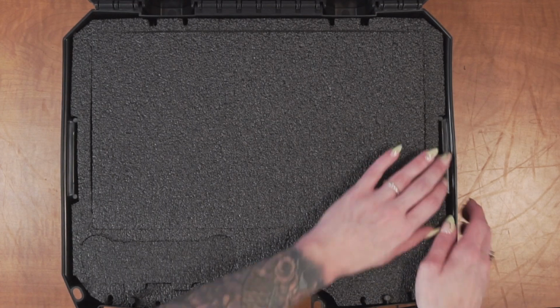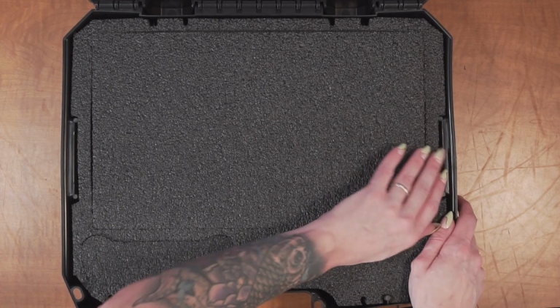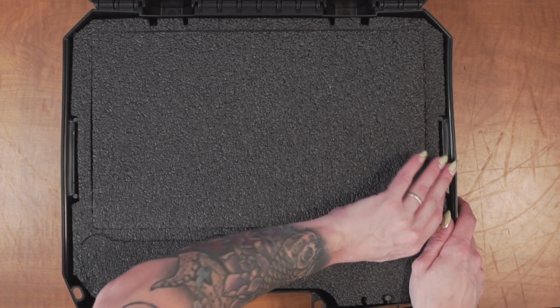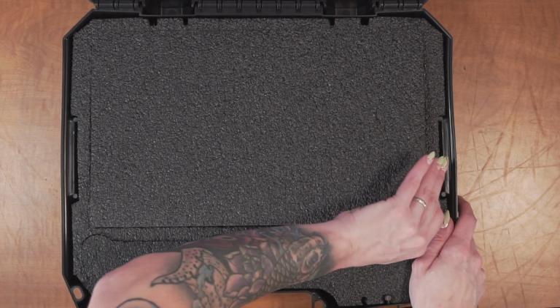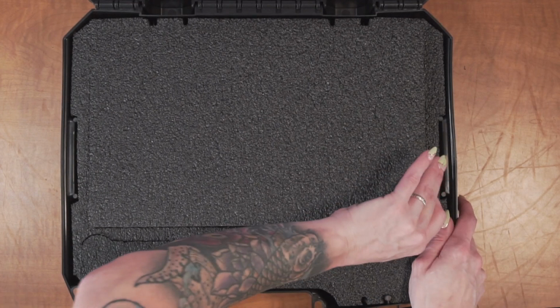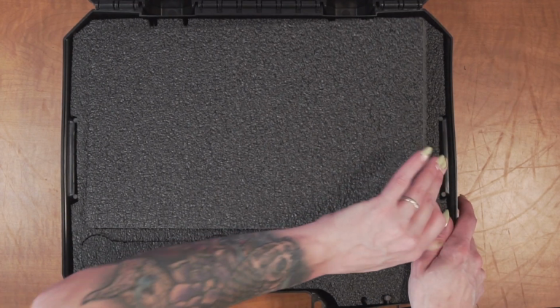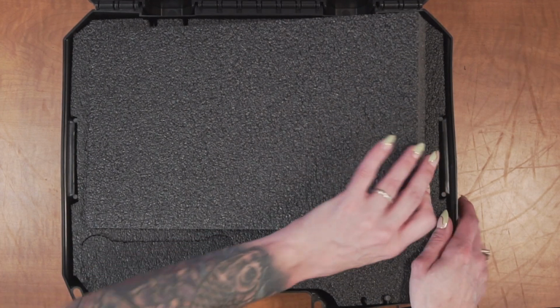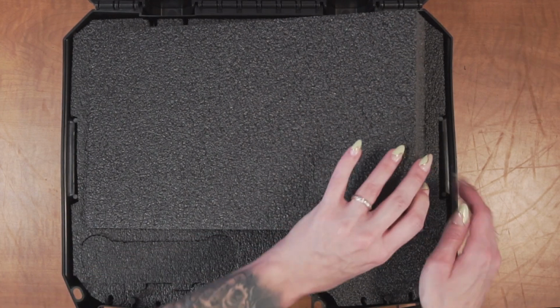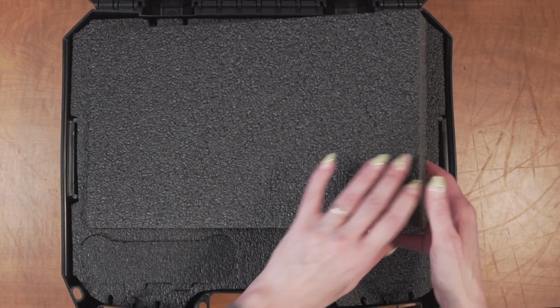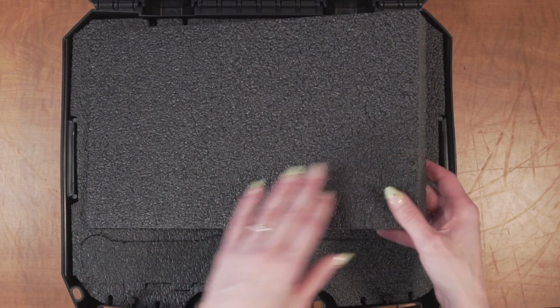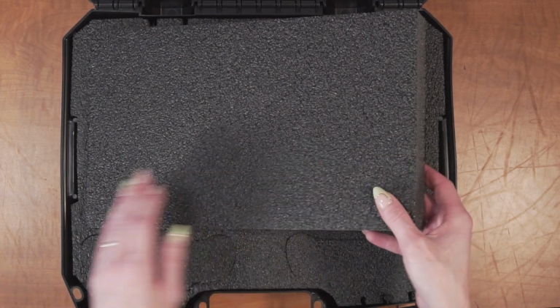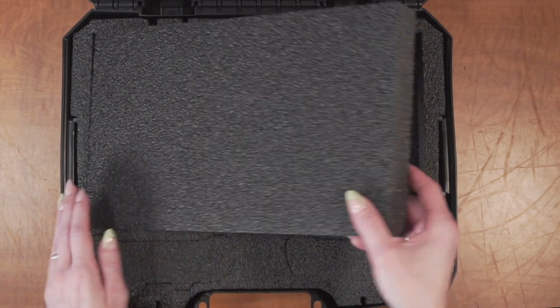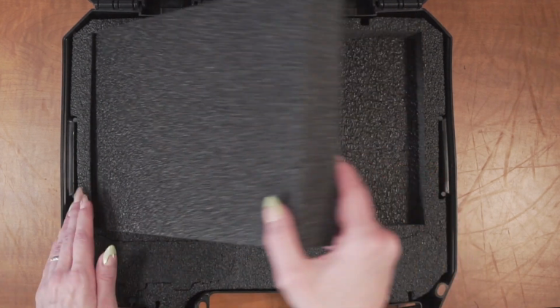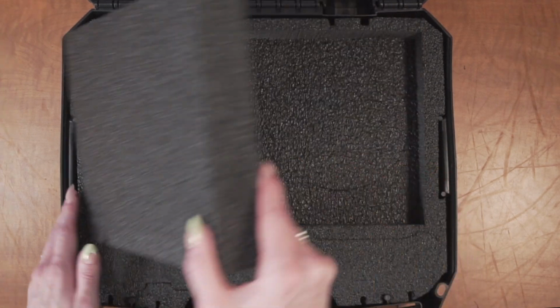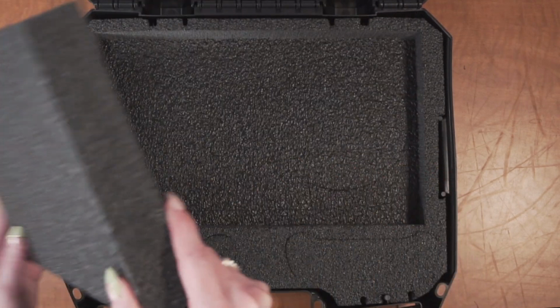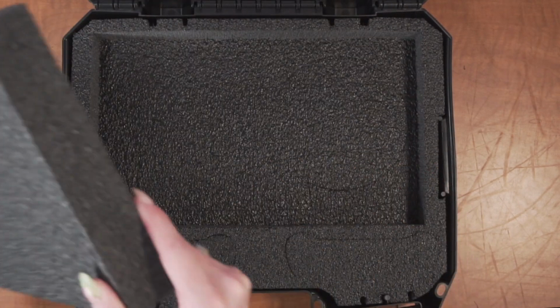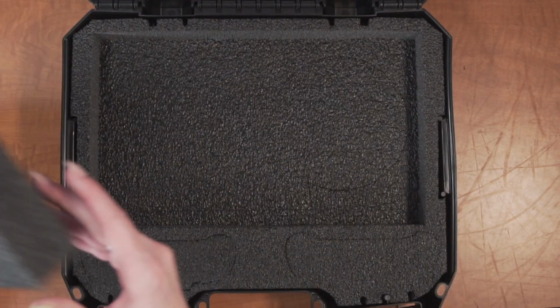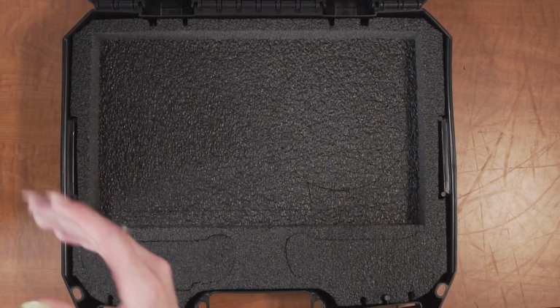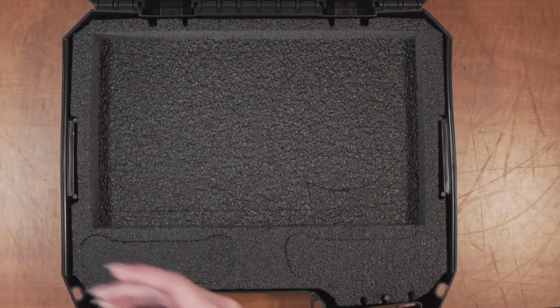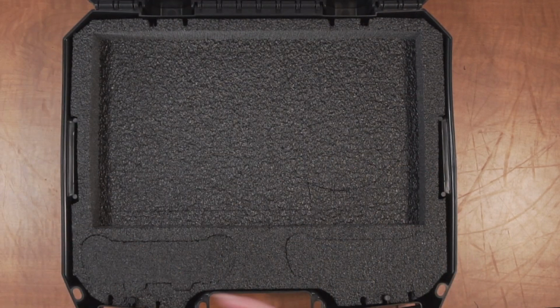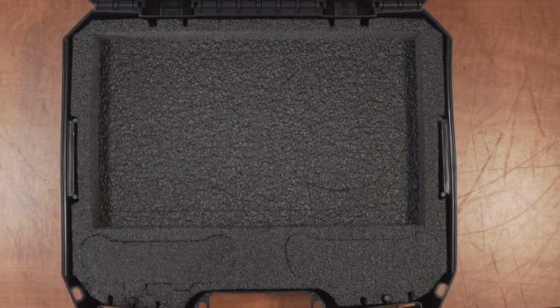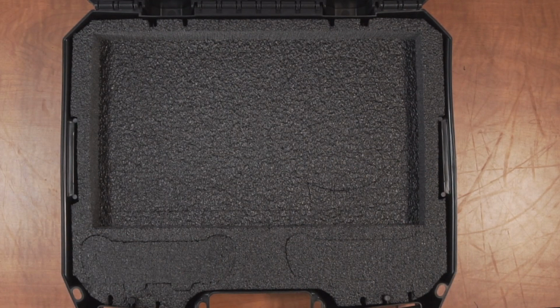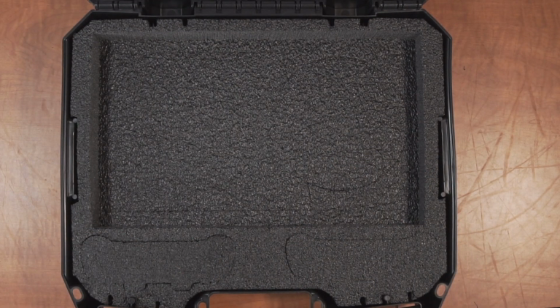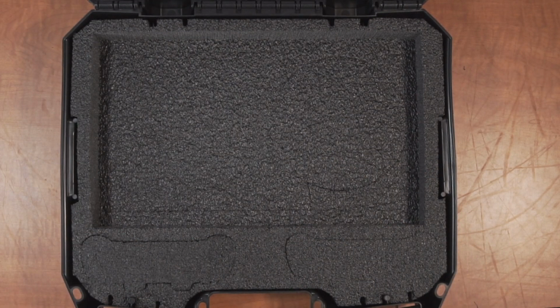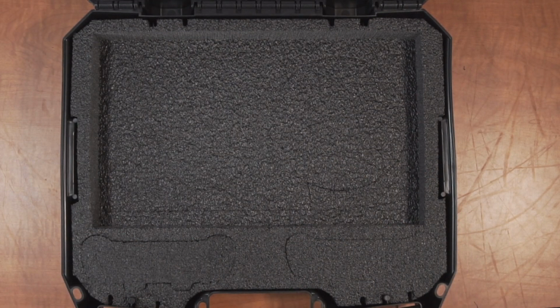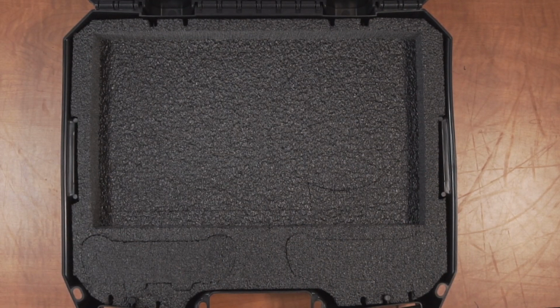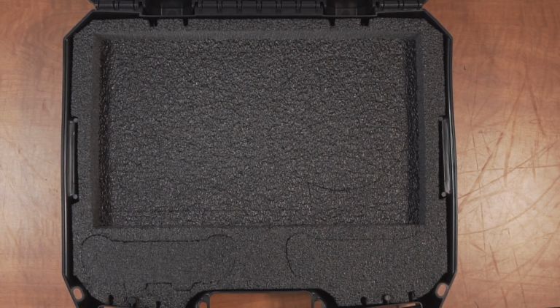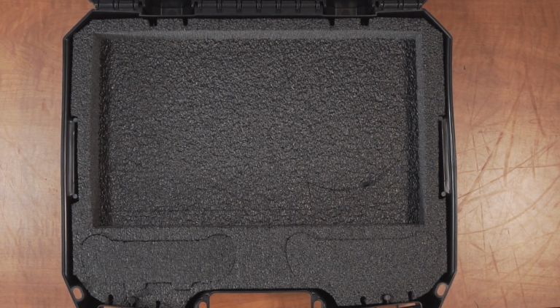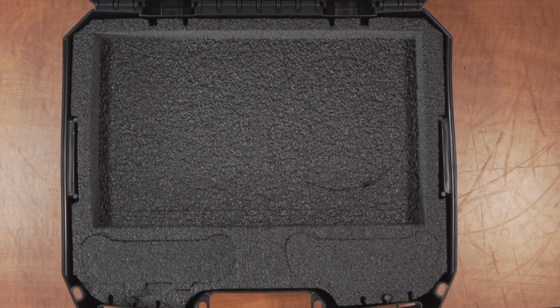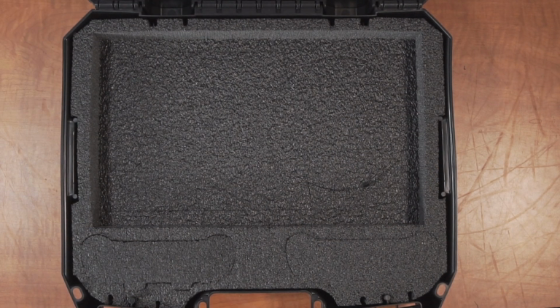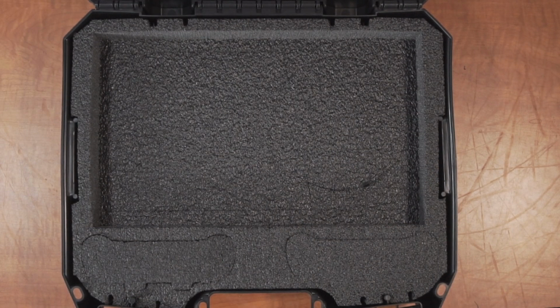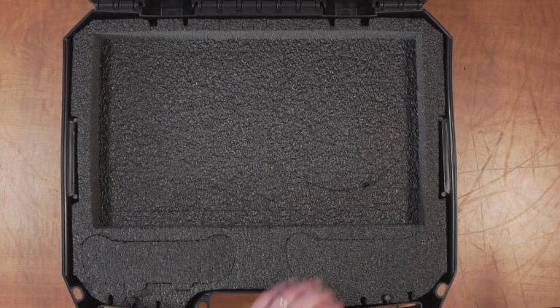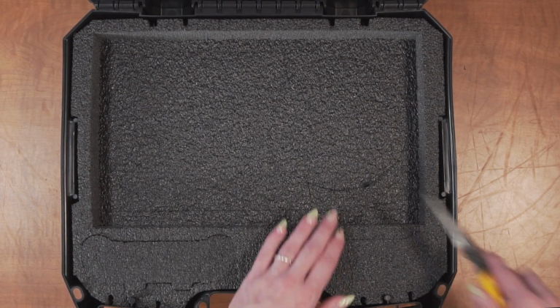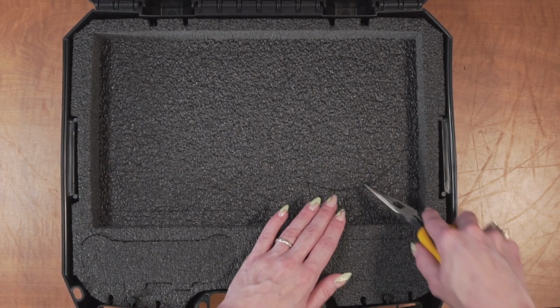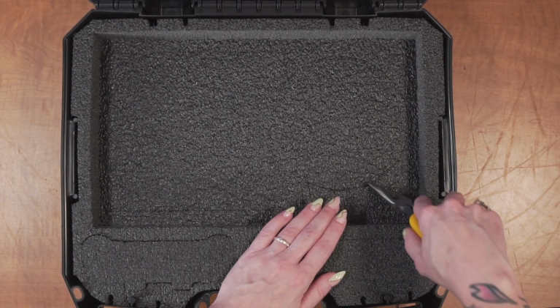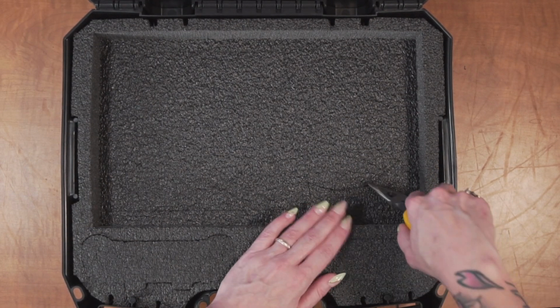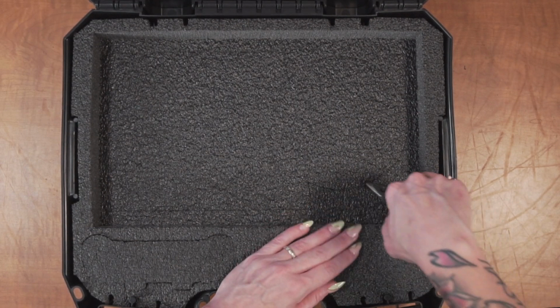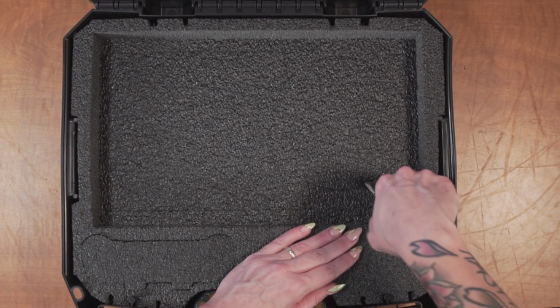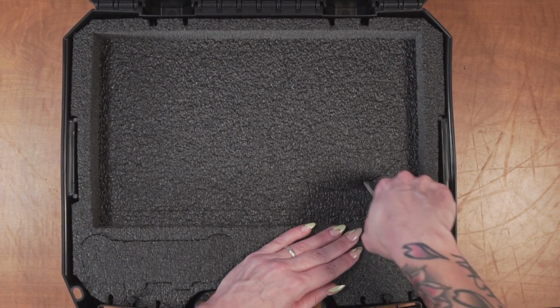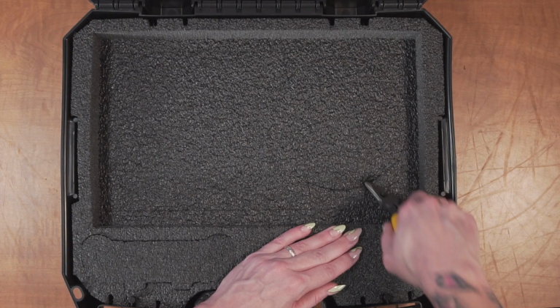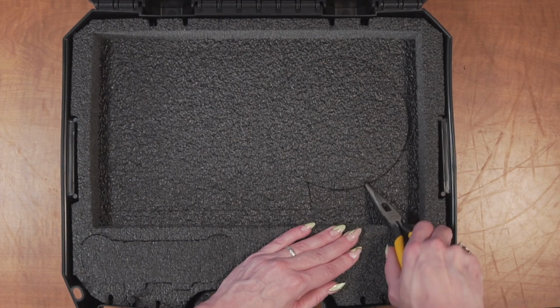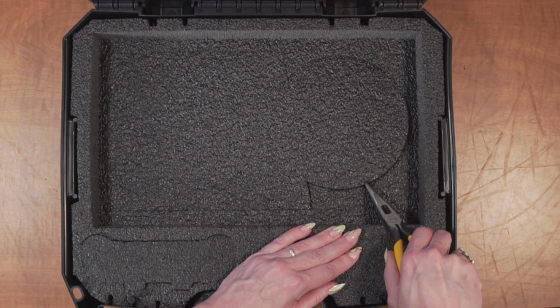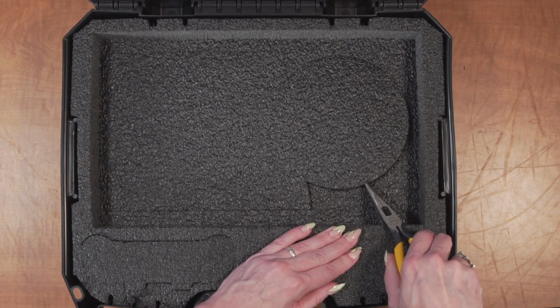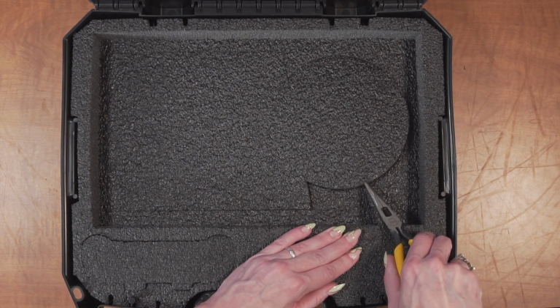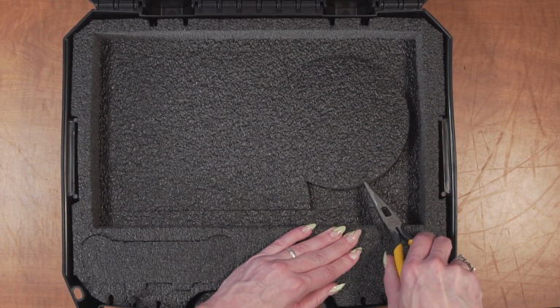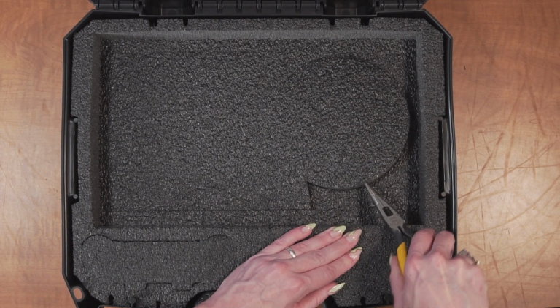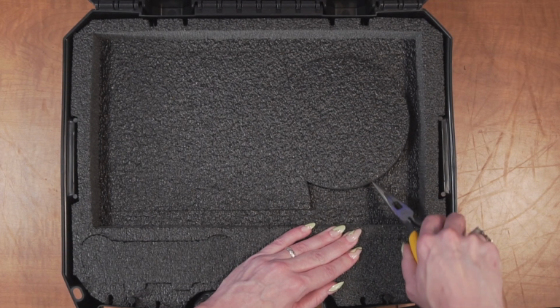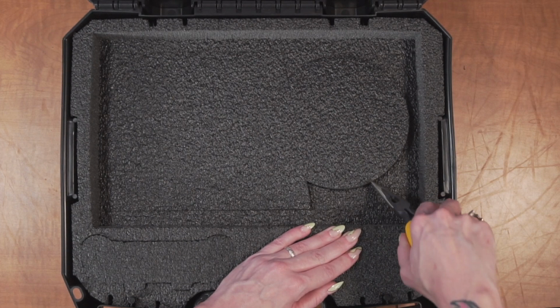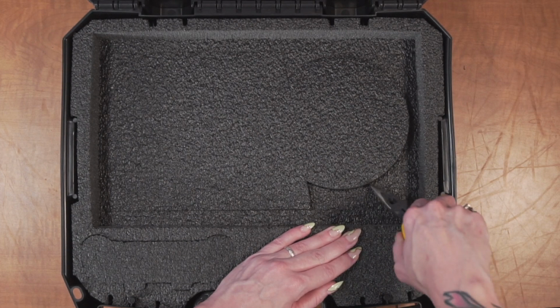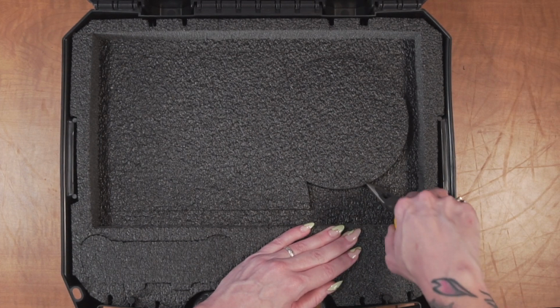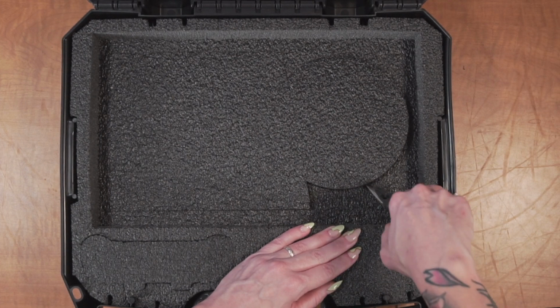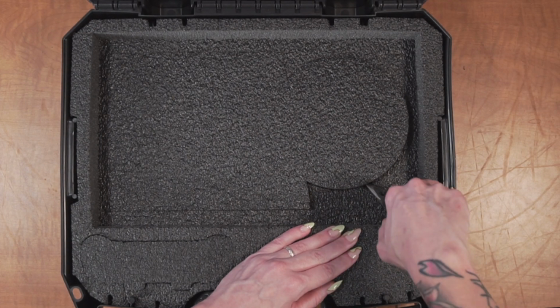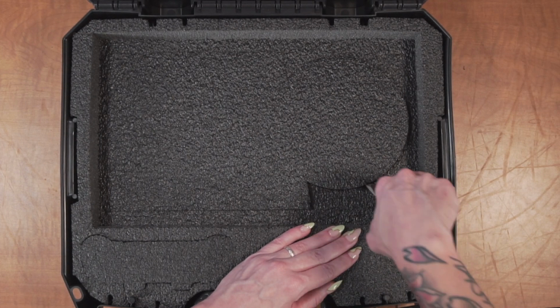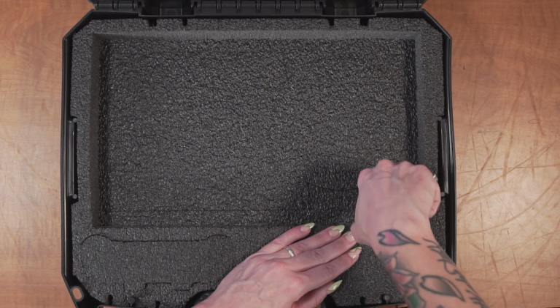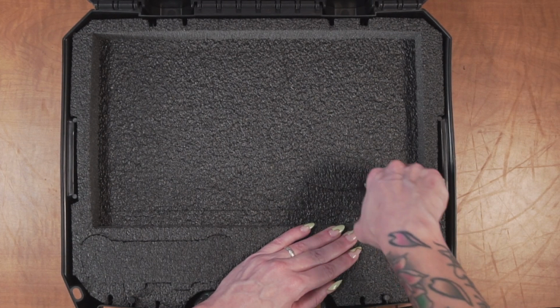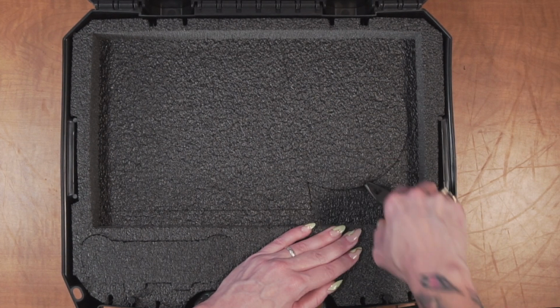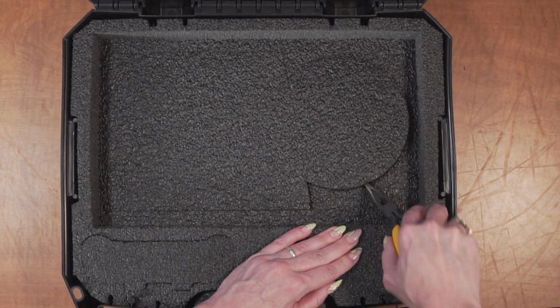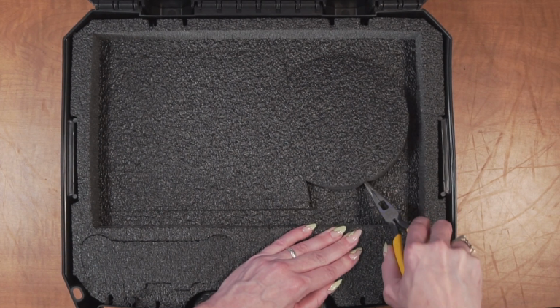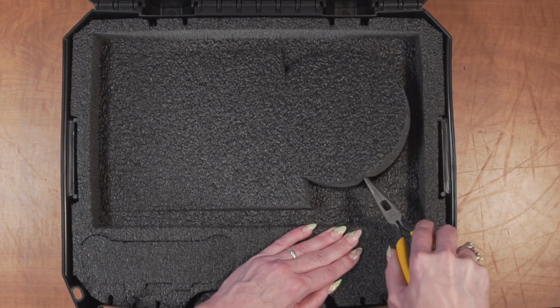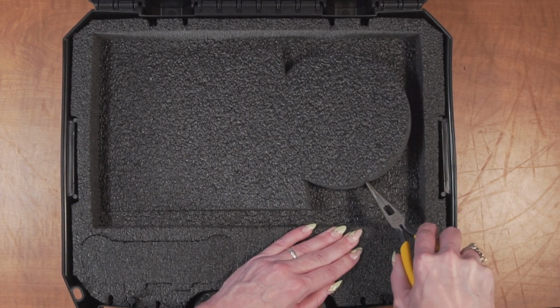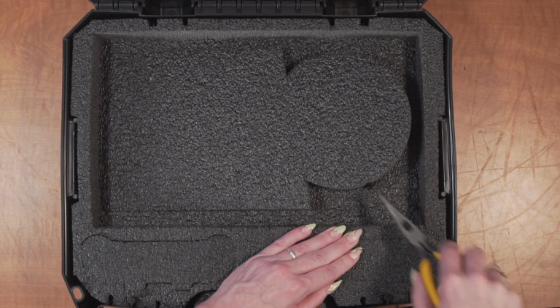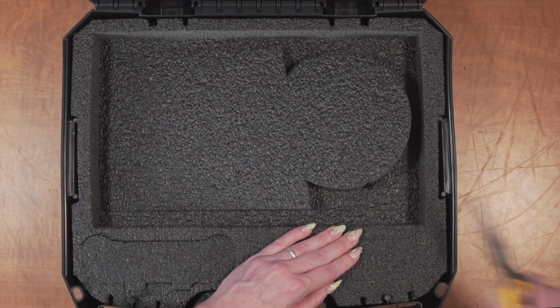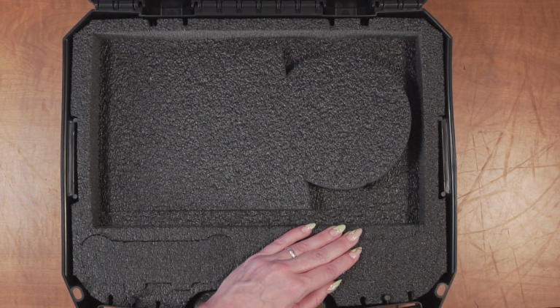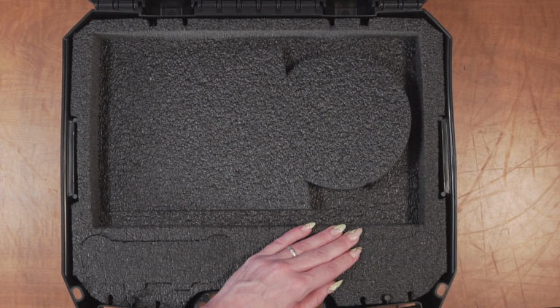When your case arrives, you'll need to remove the foam plugs. The foam in our case is pre-cut and ready to perfectly fit your gear. No cutting on your end is required.